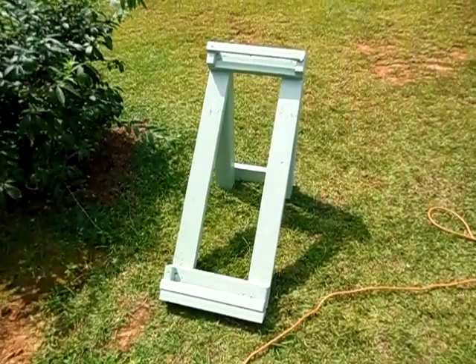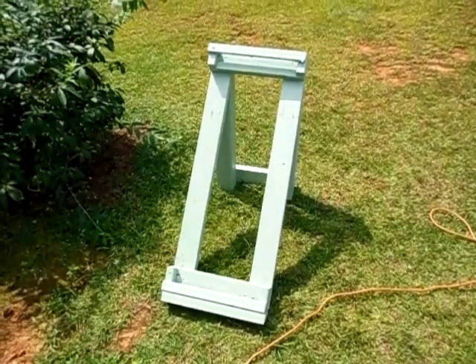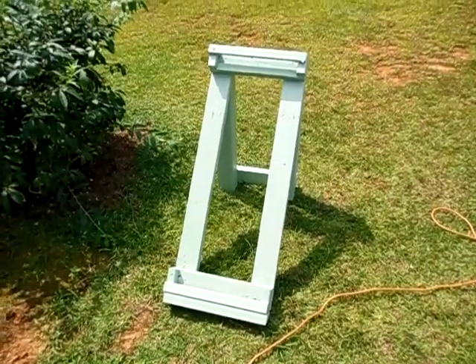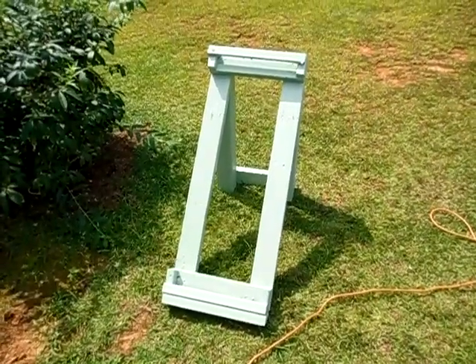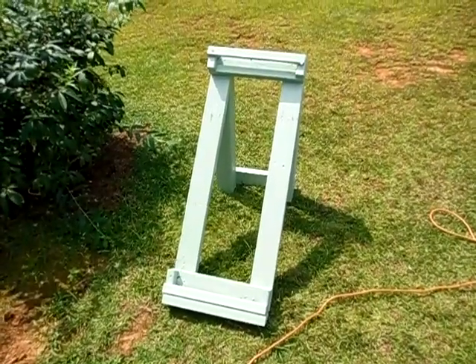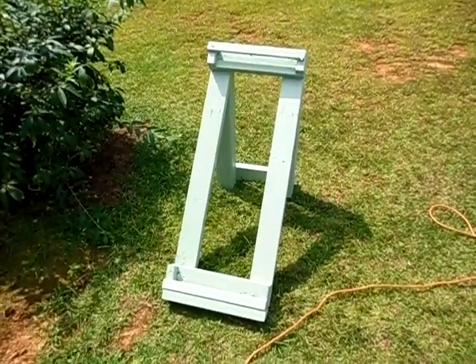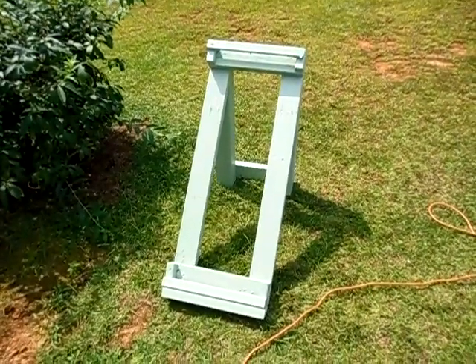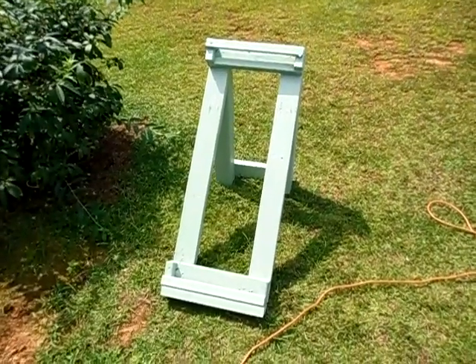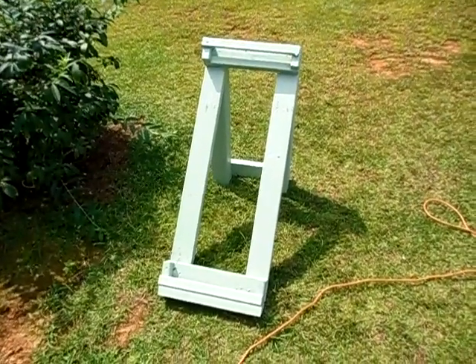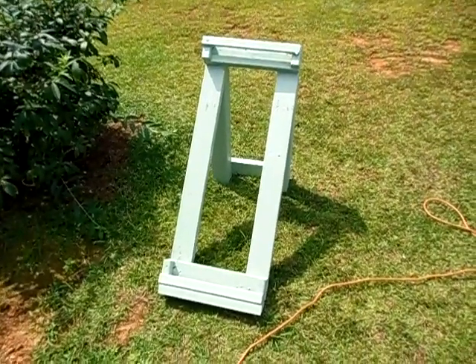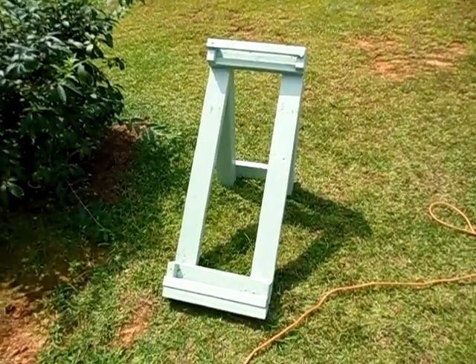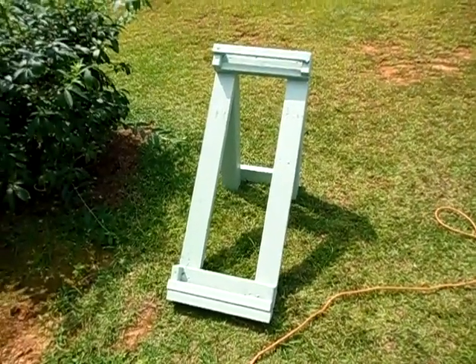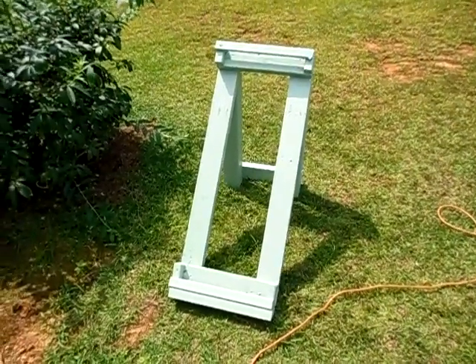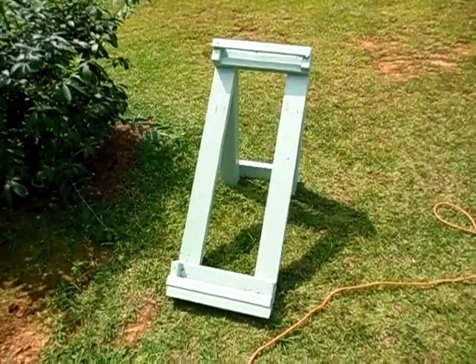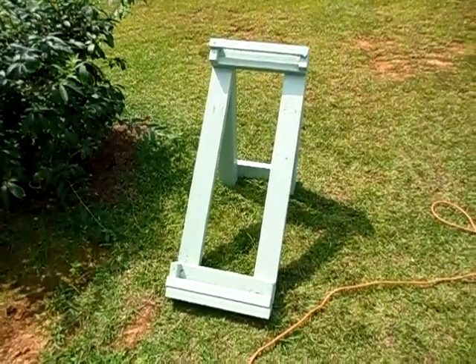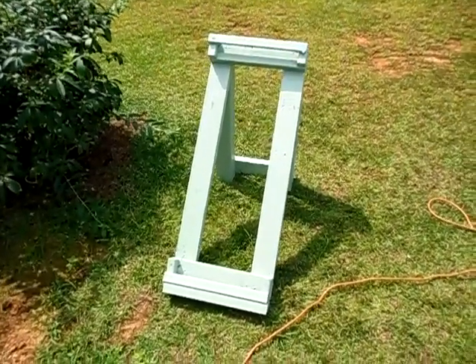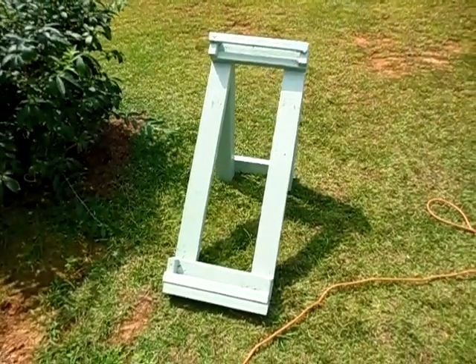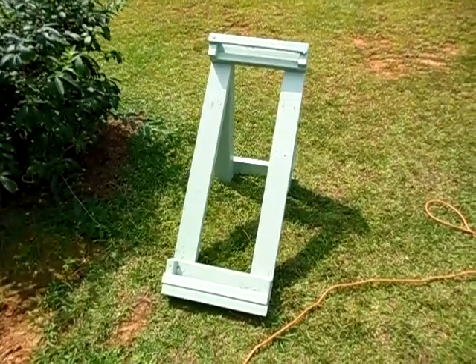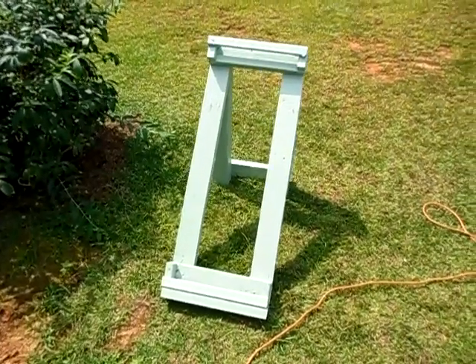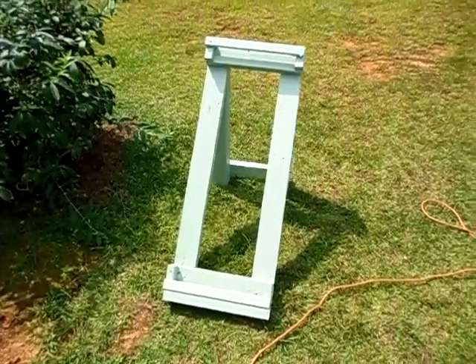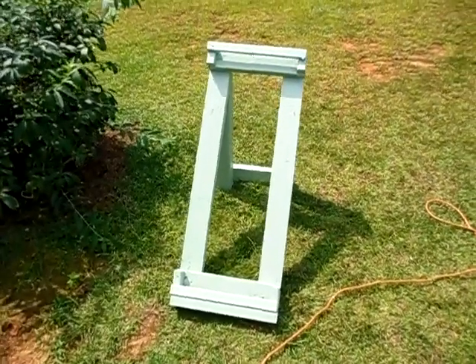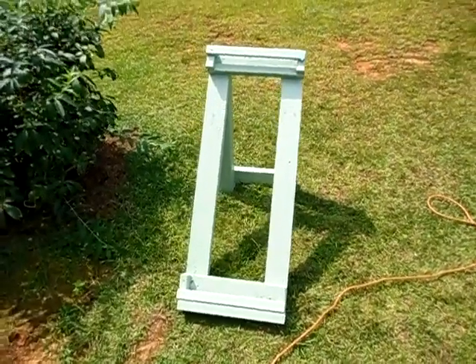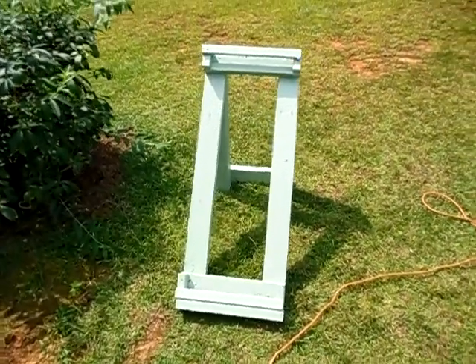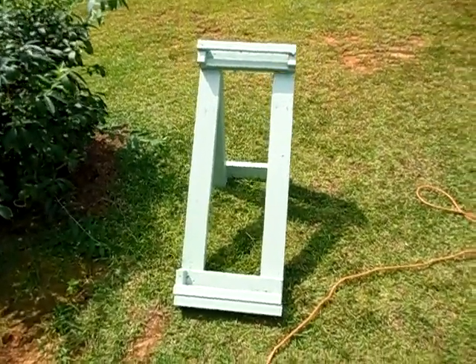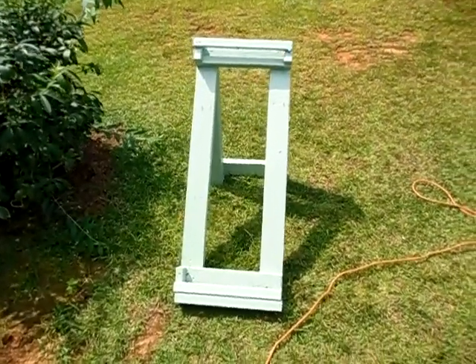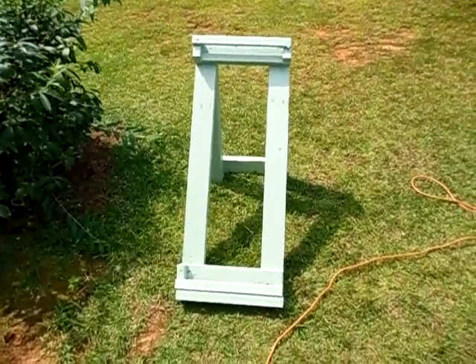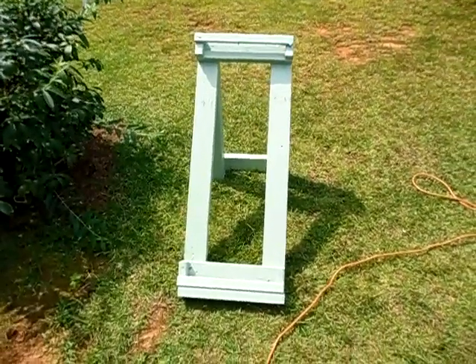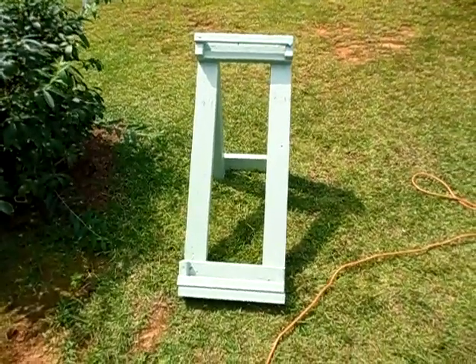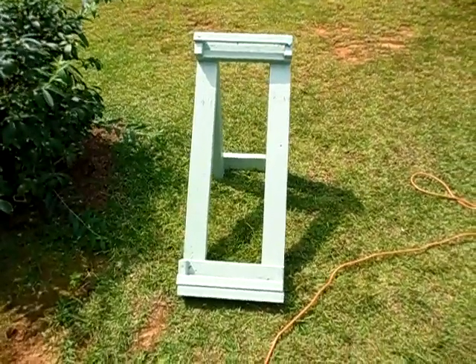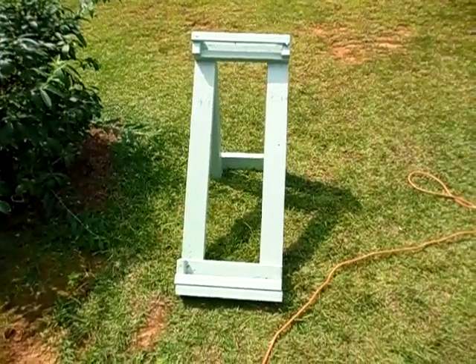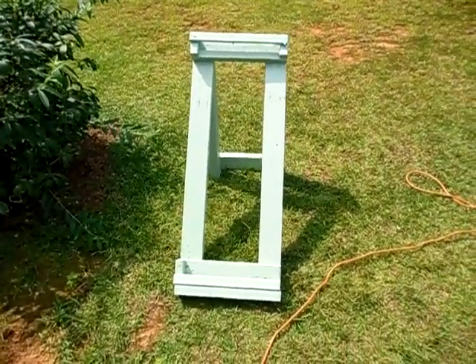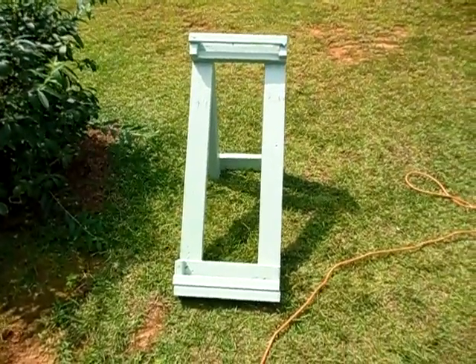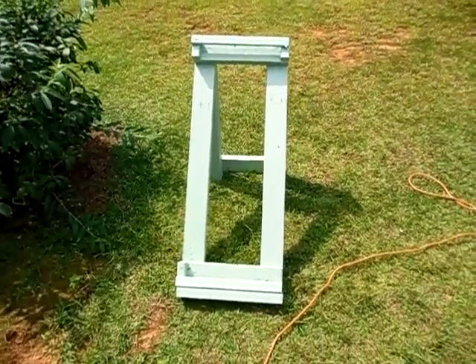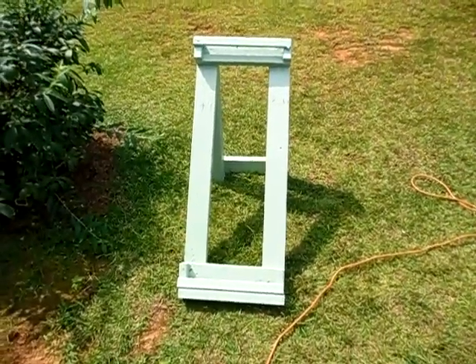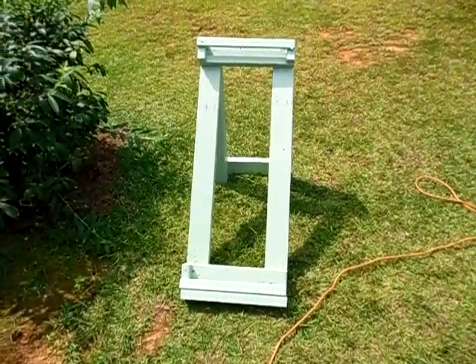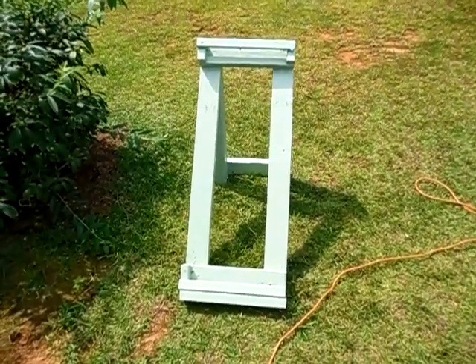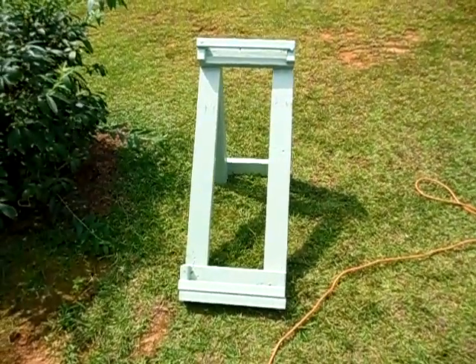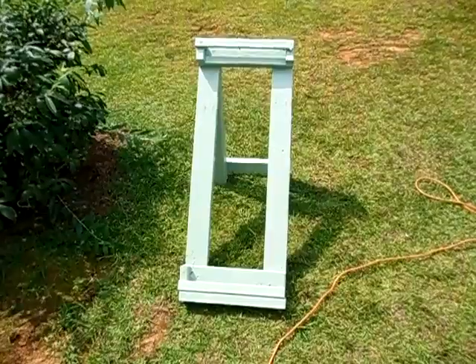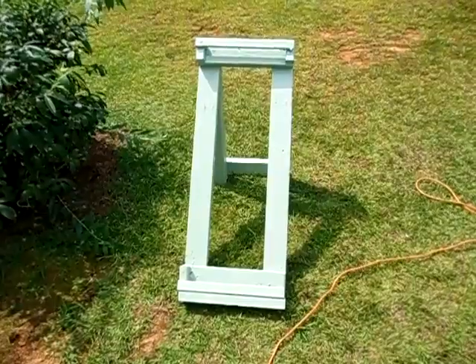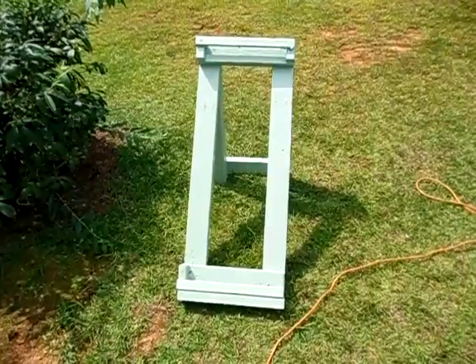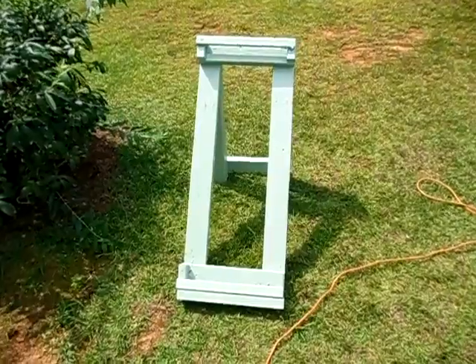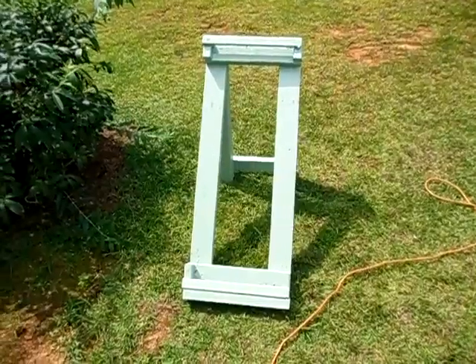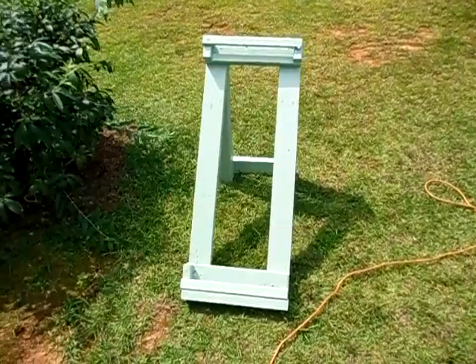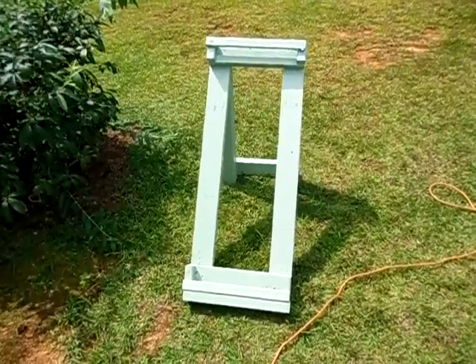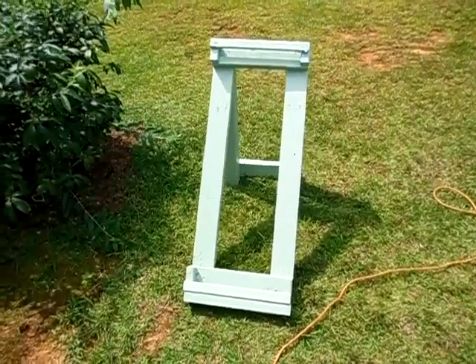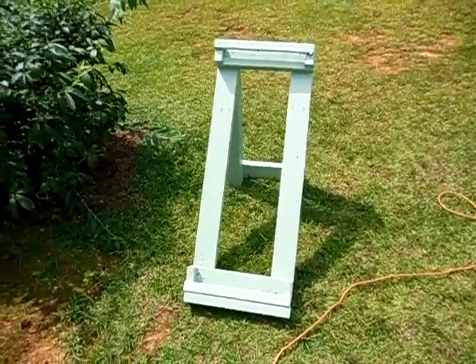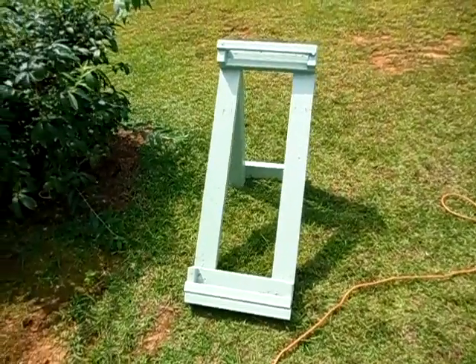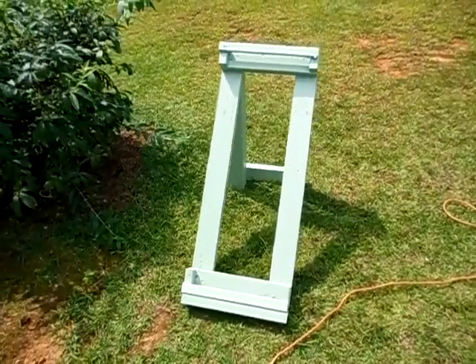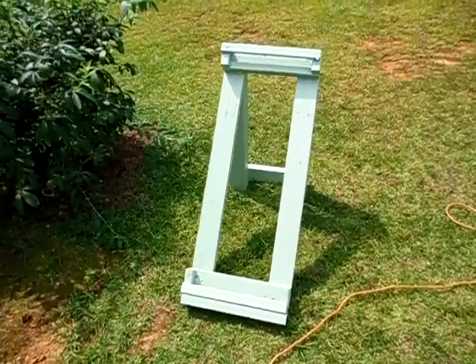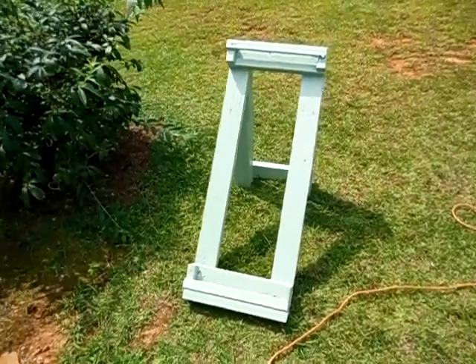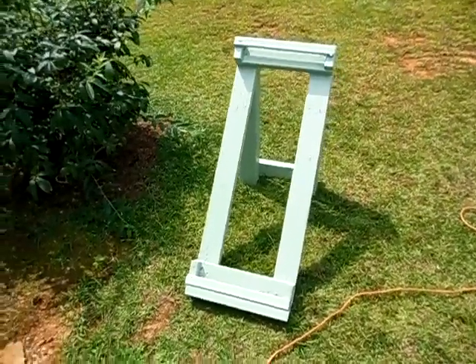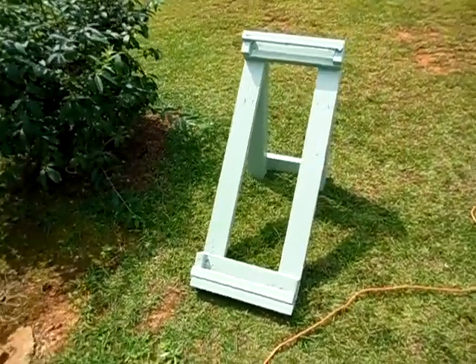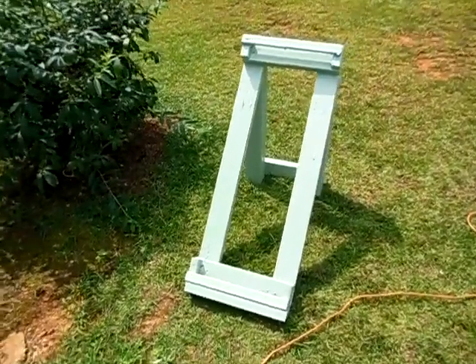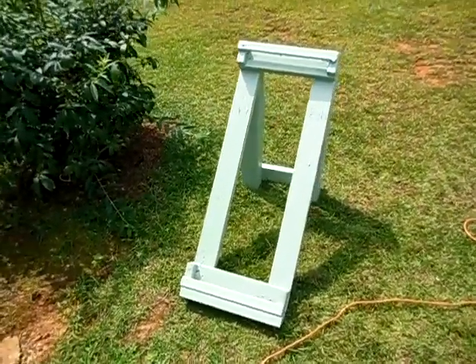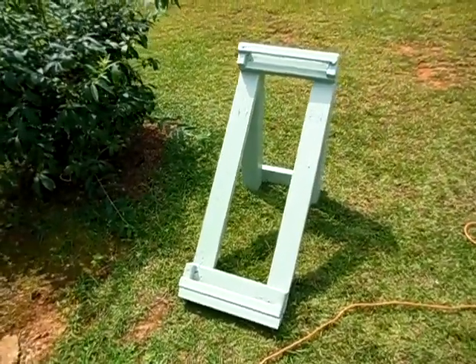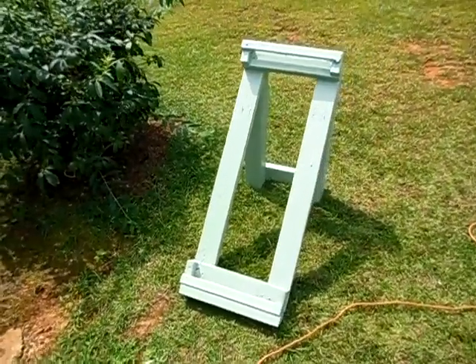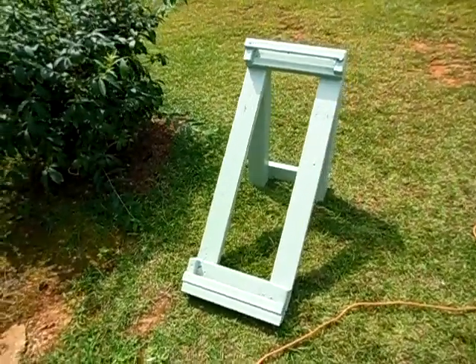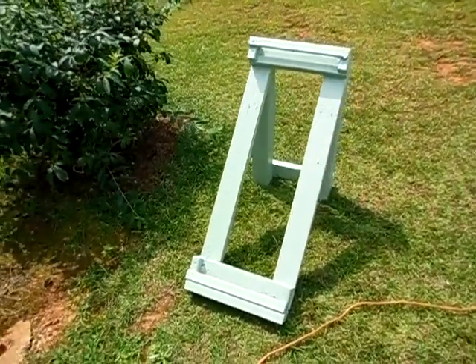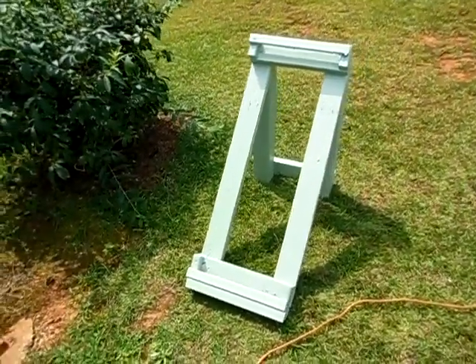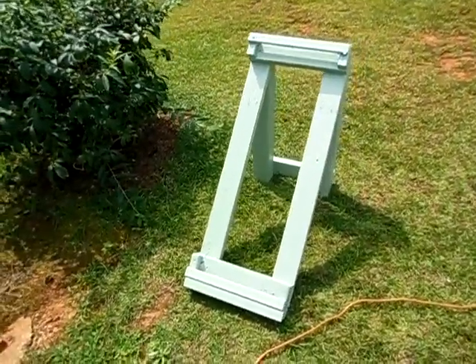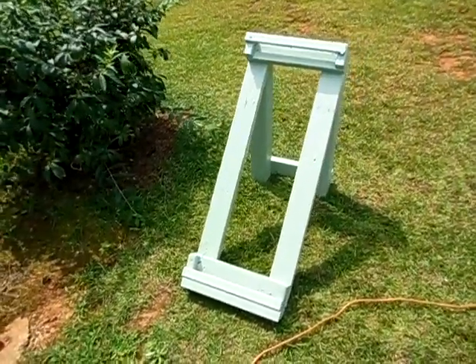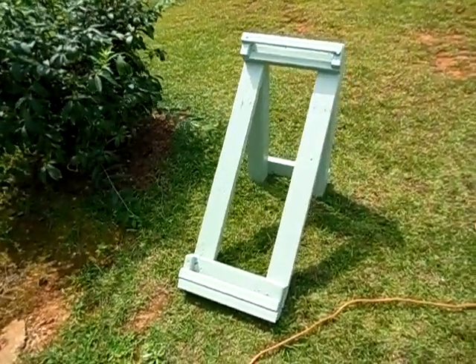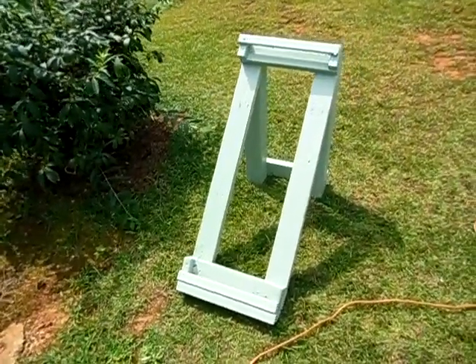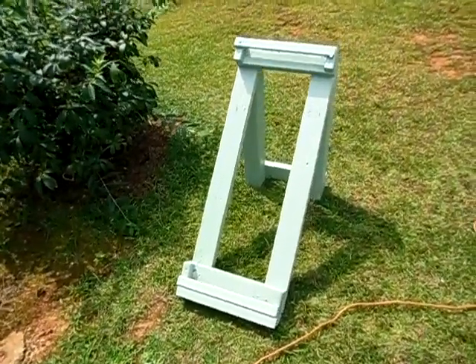Hello YouTube, this is 2012 Solarful. Today I built me a solar panel frame for one Harbor Freight solar panel.